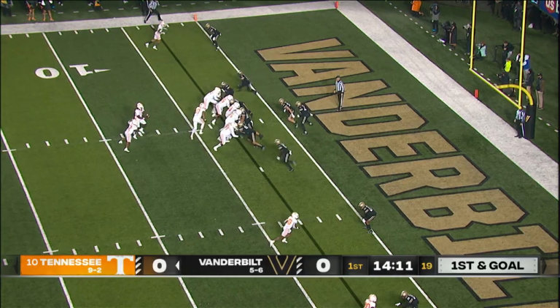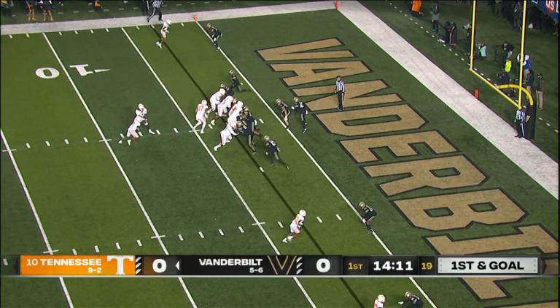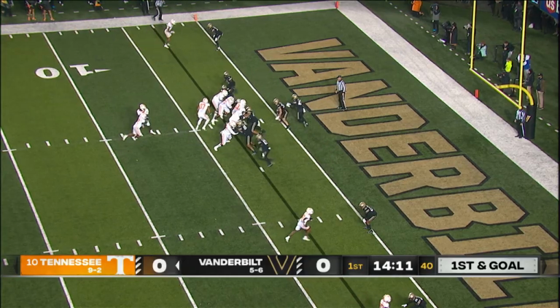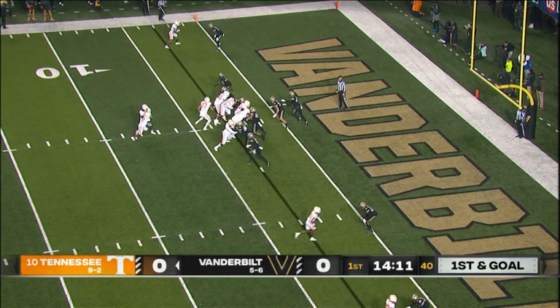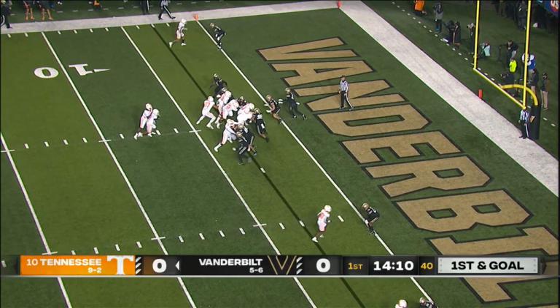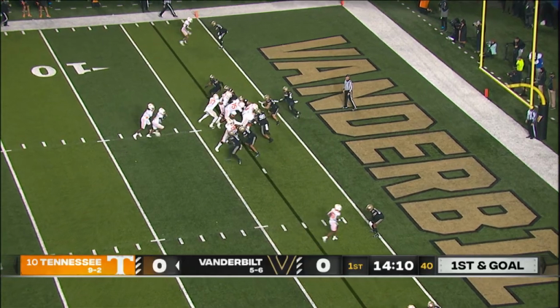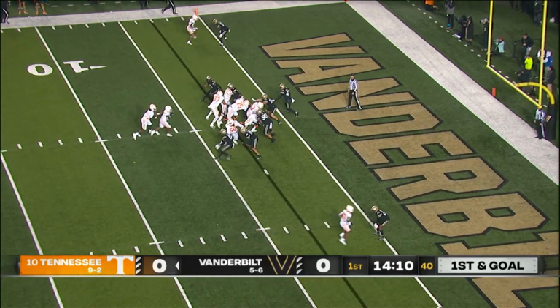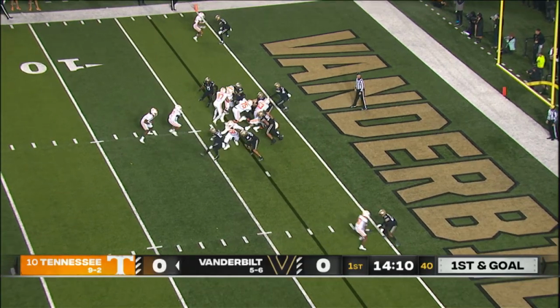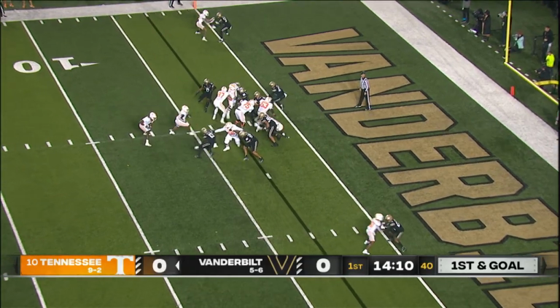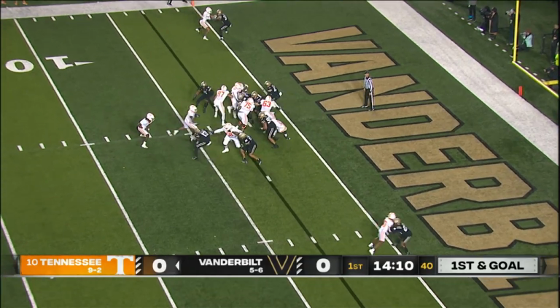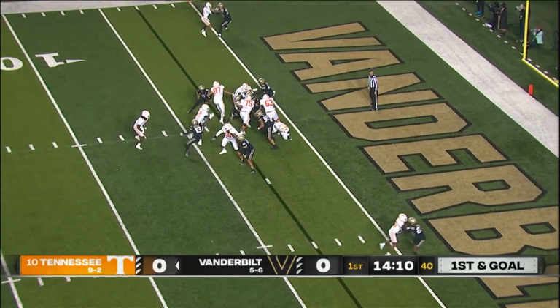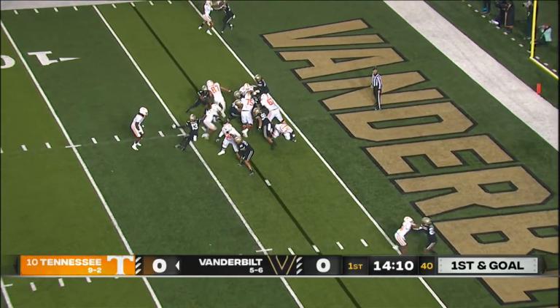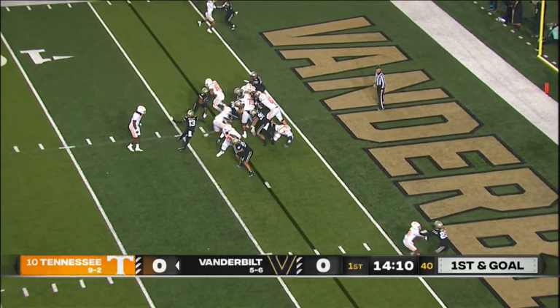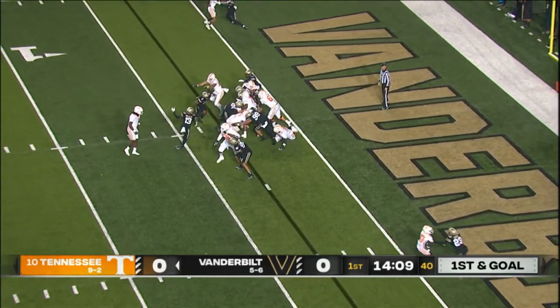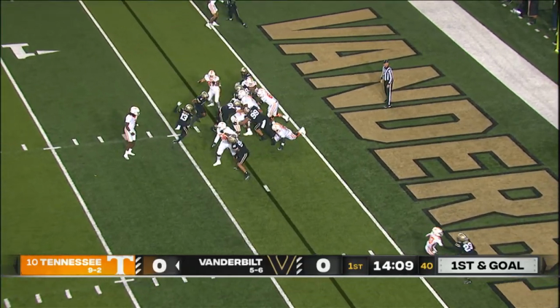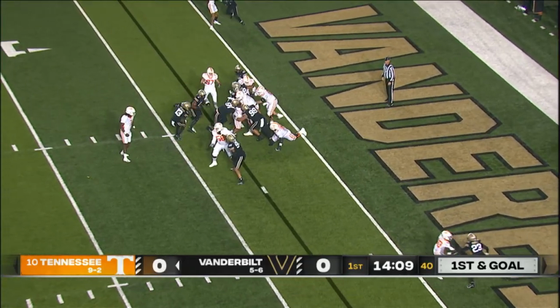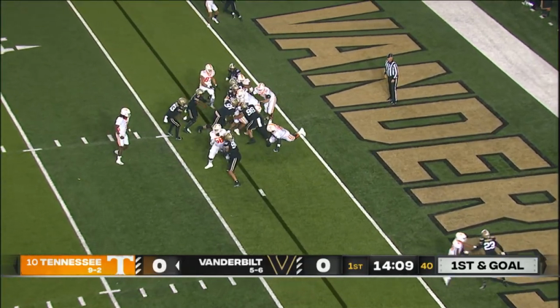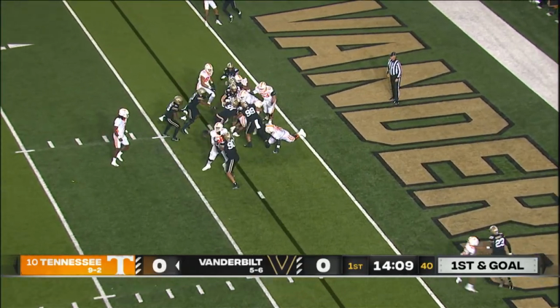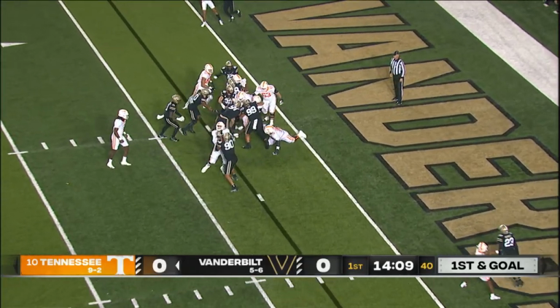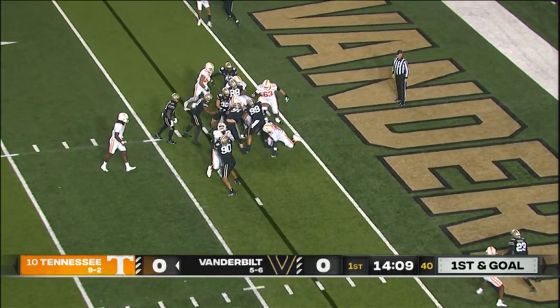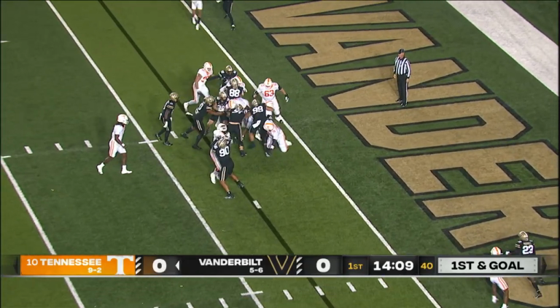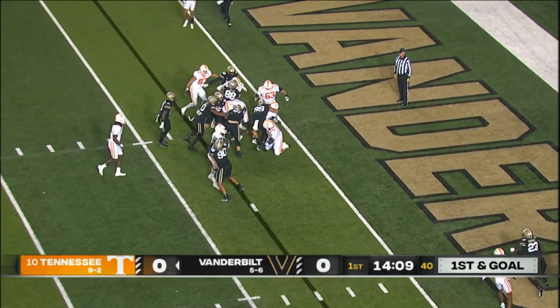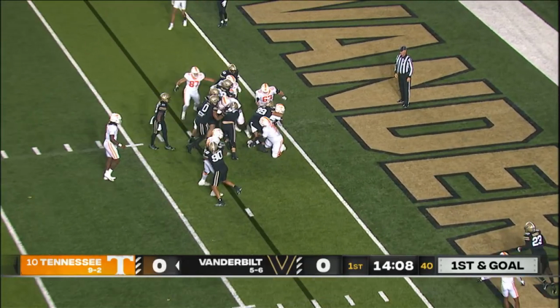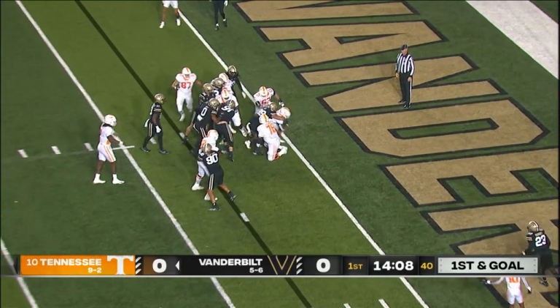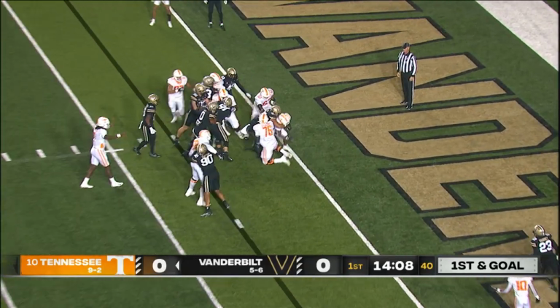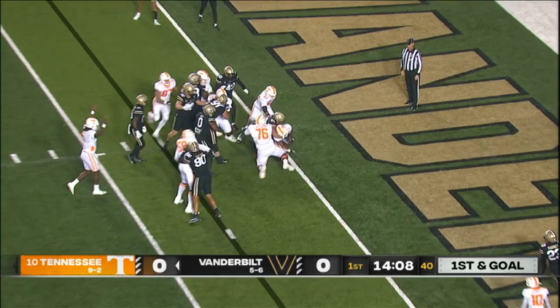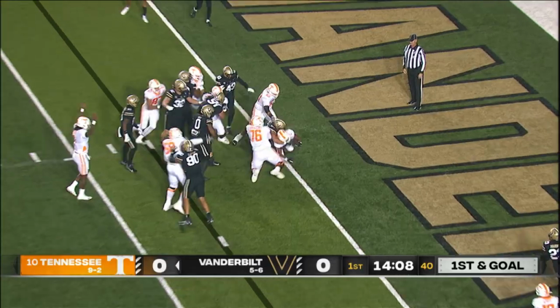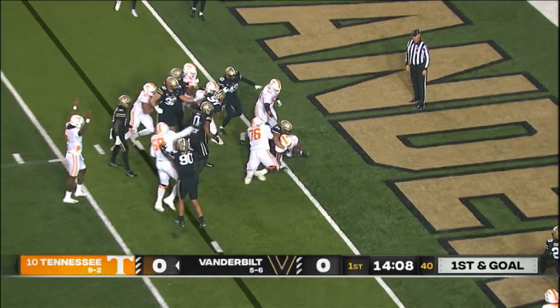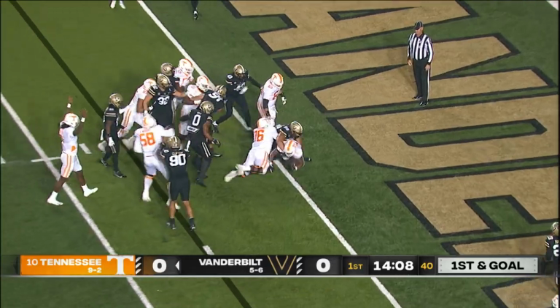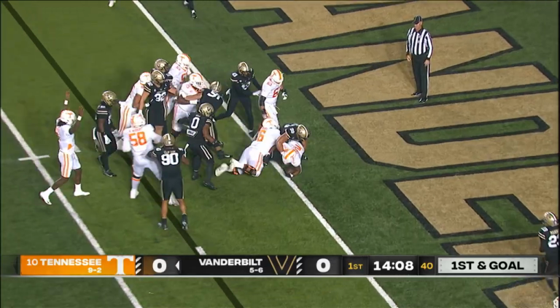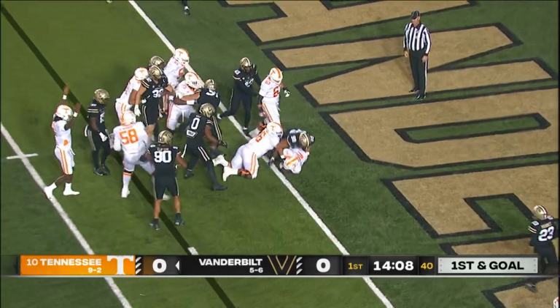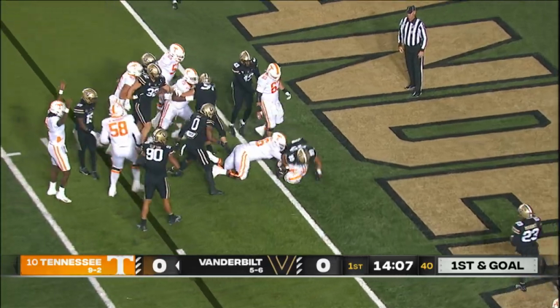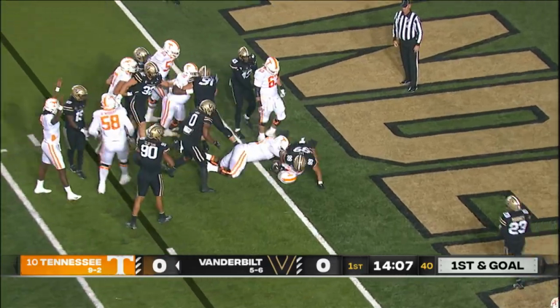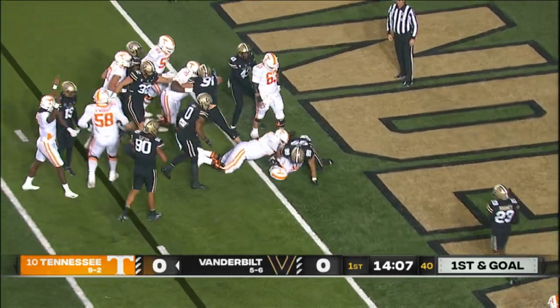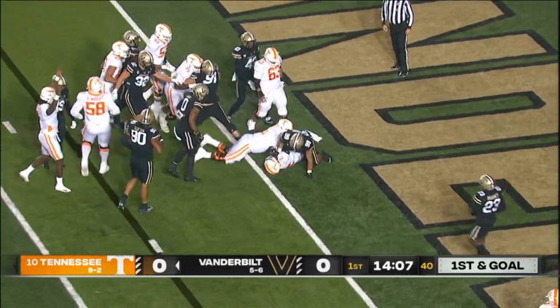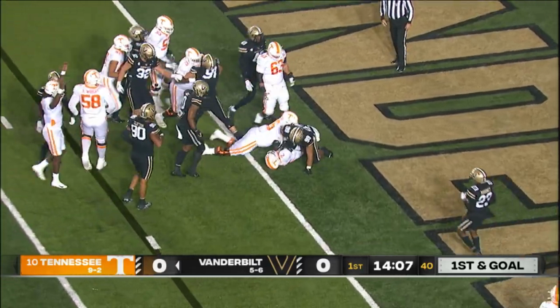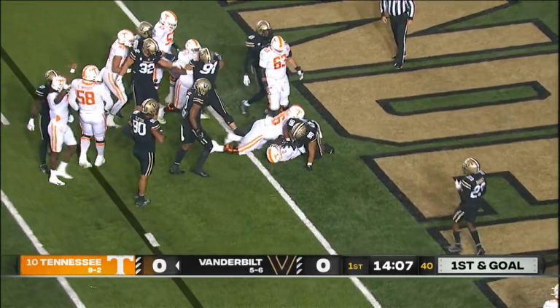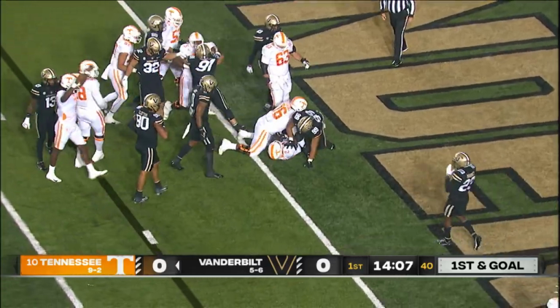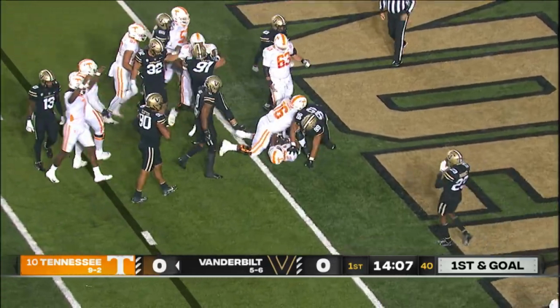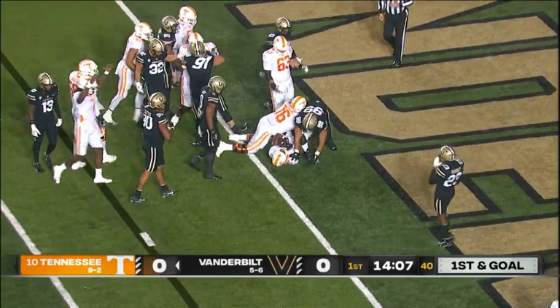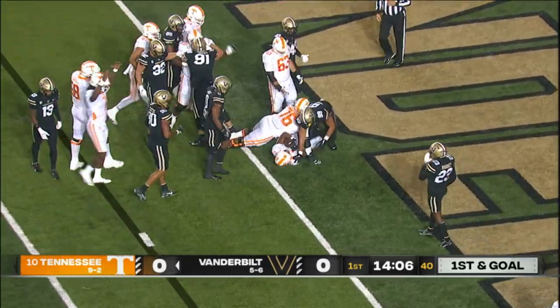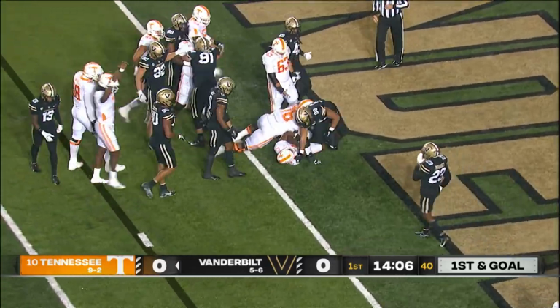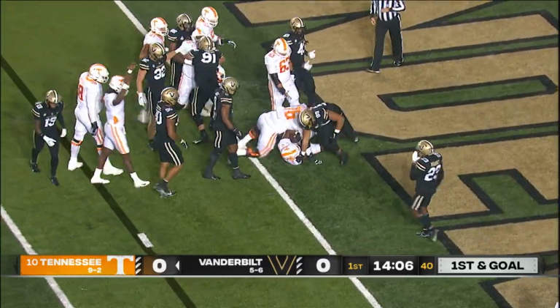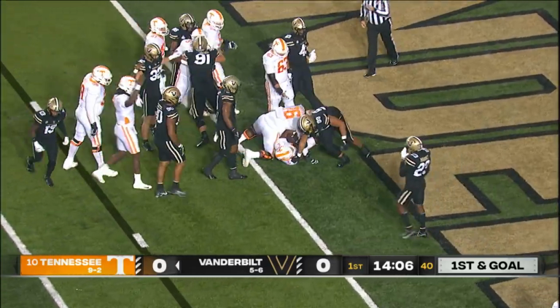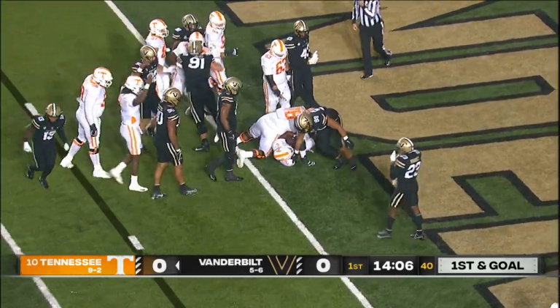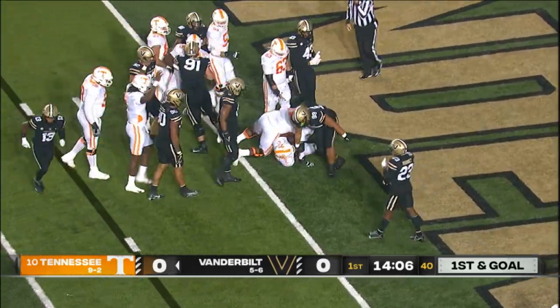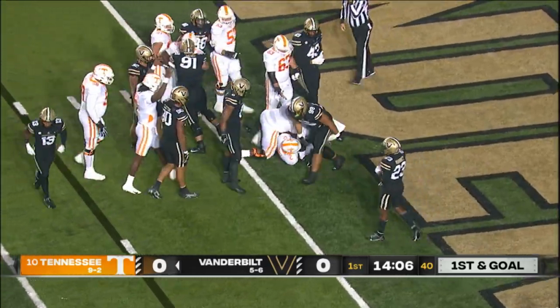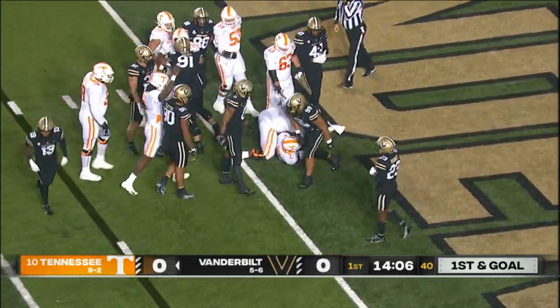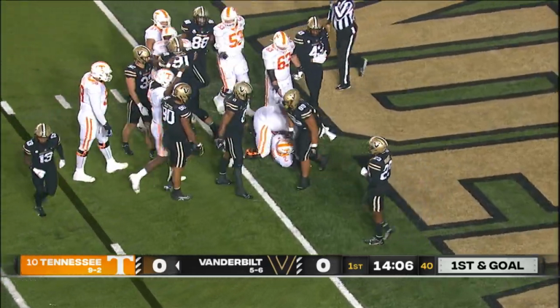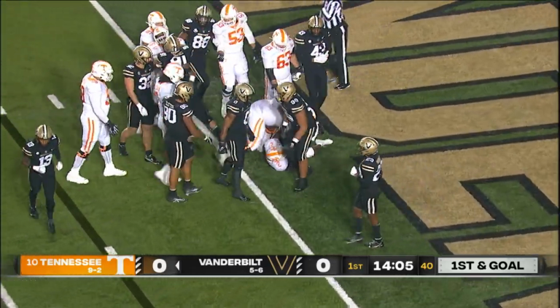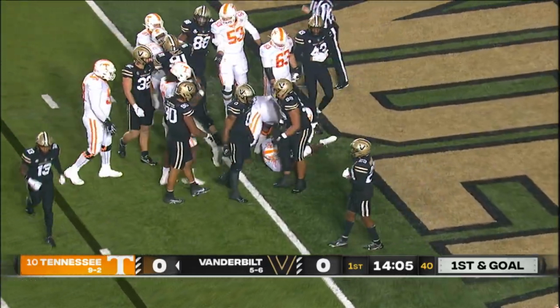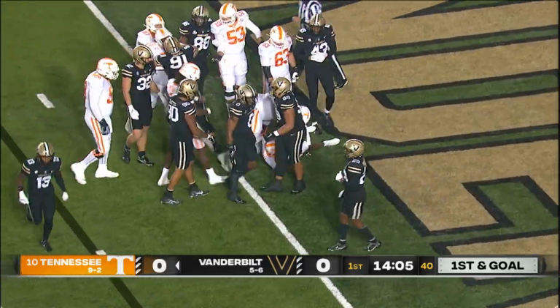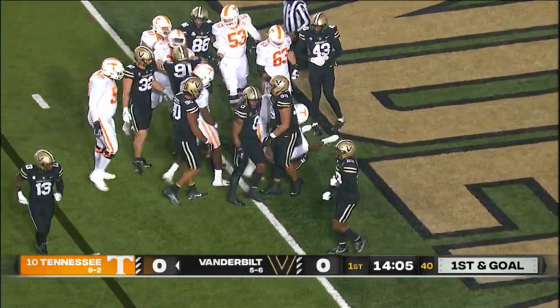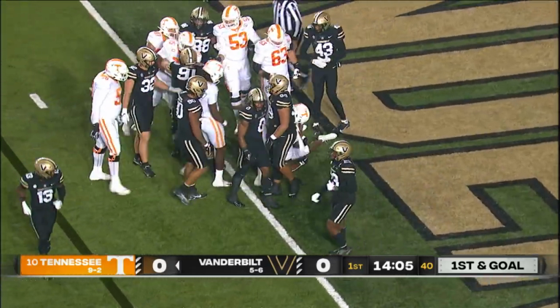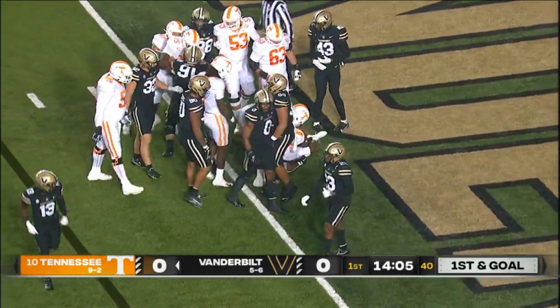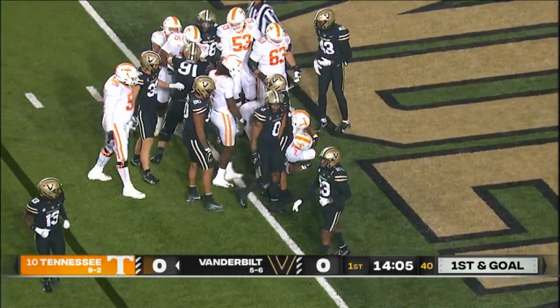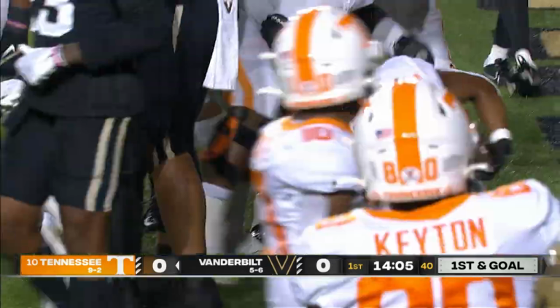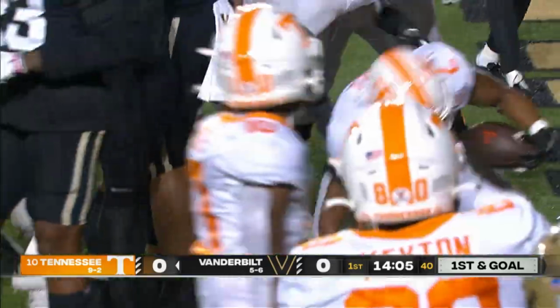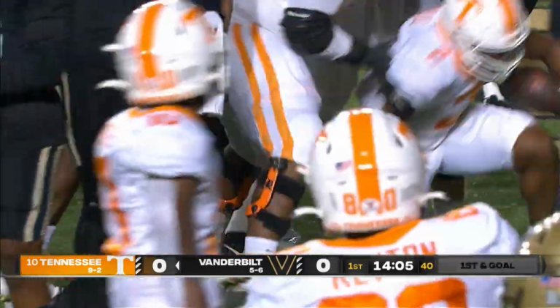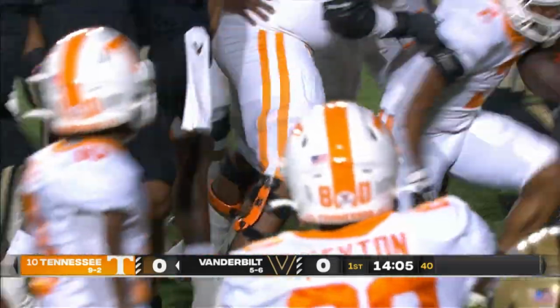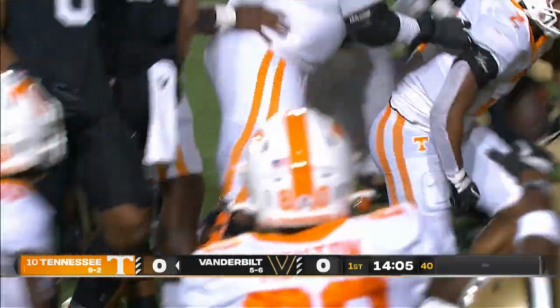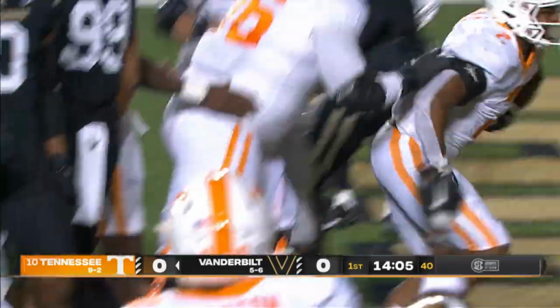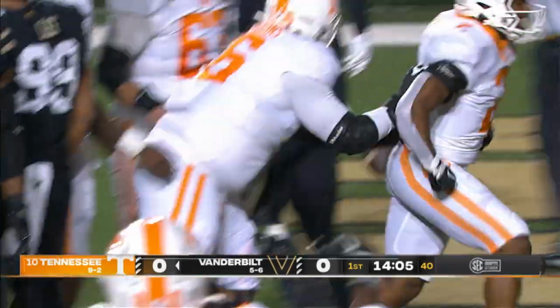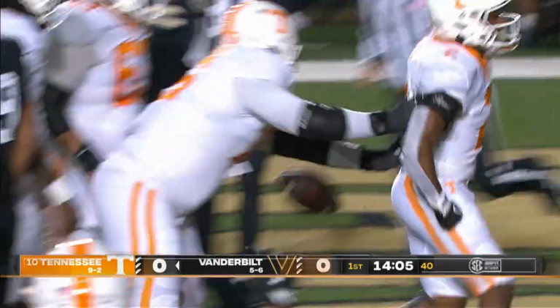The handoff — Jabari Small up the middle, fights his way into the end zone. Touchdown, Tennessee. That didn't take long.